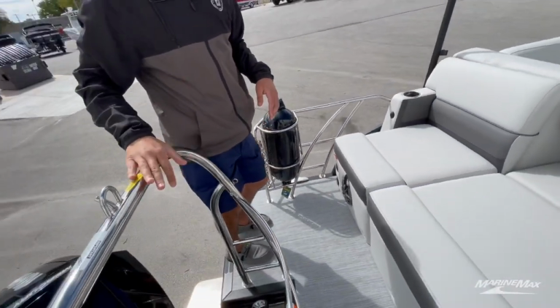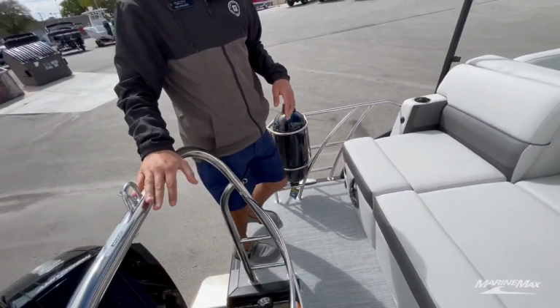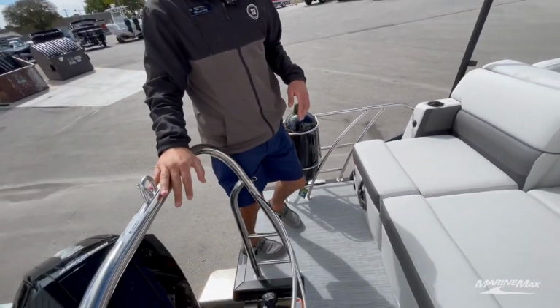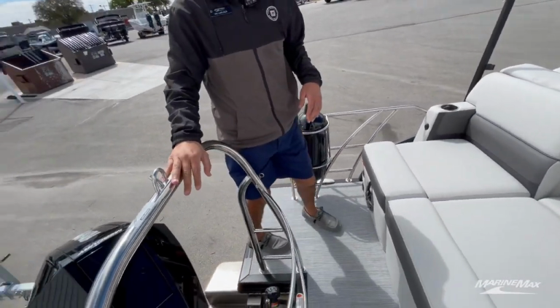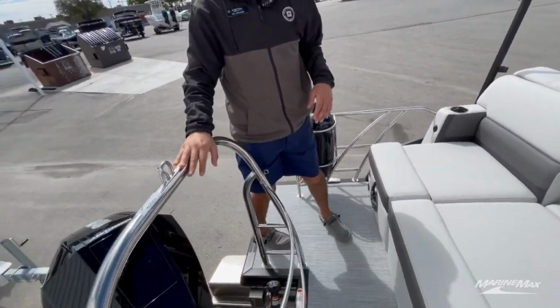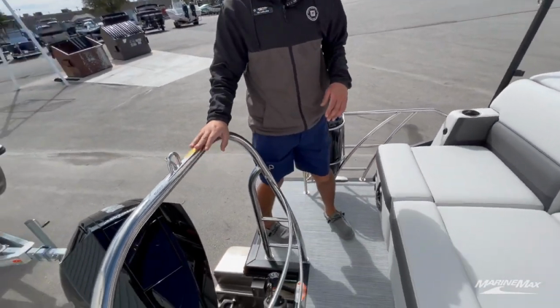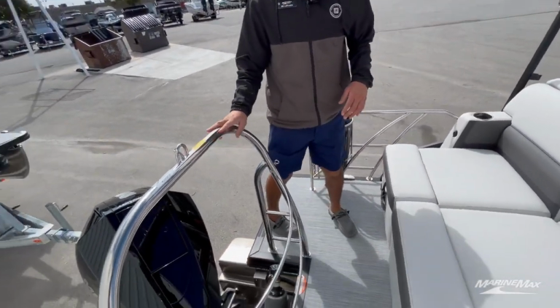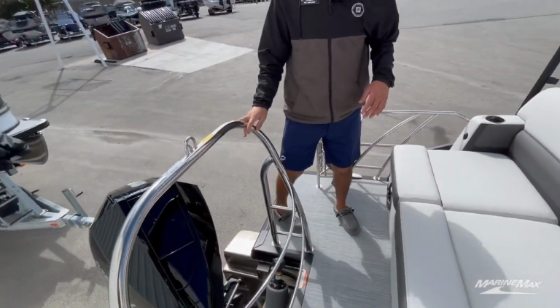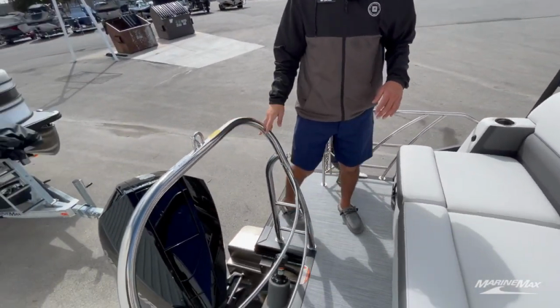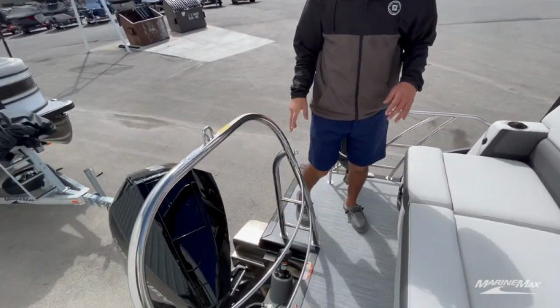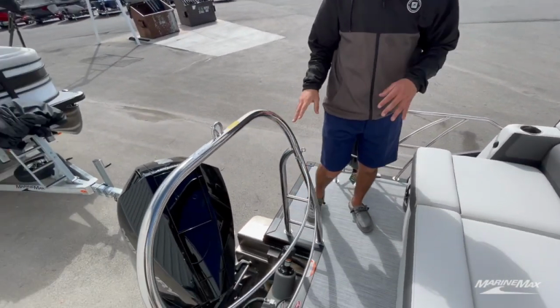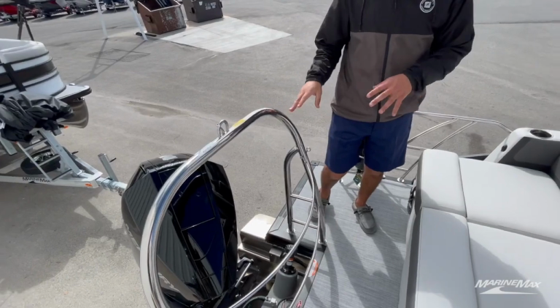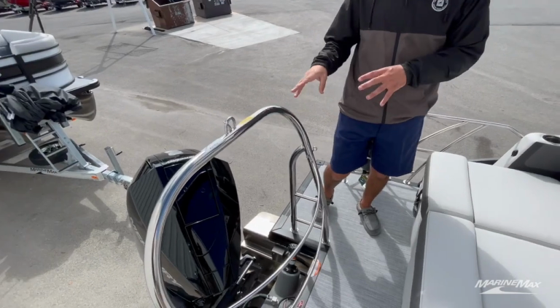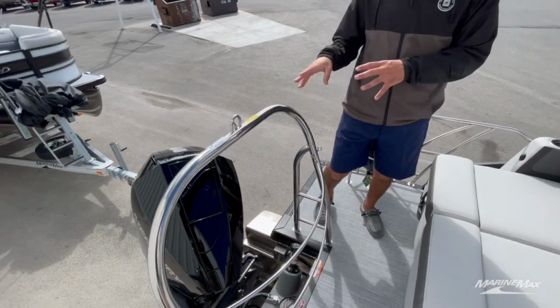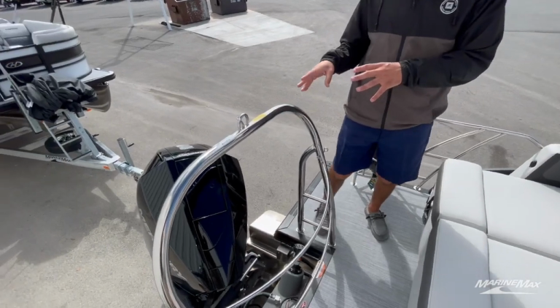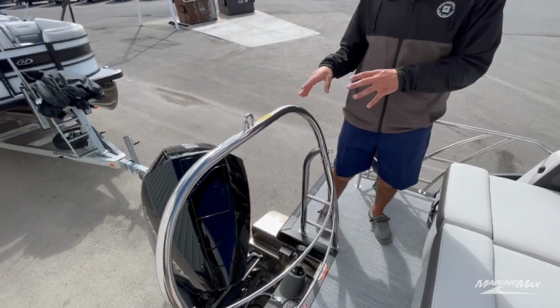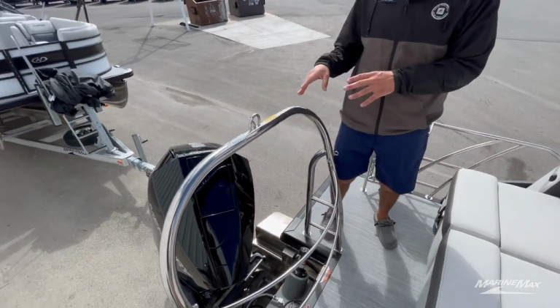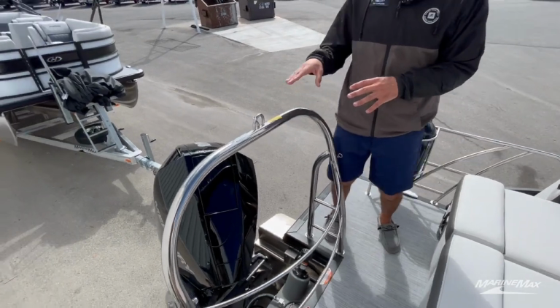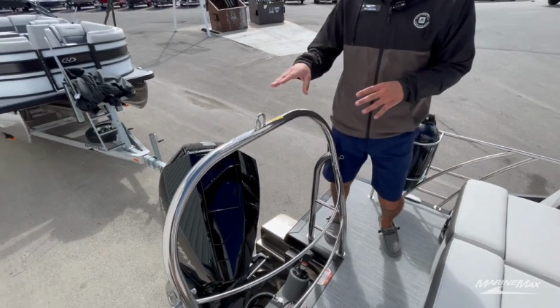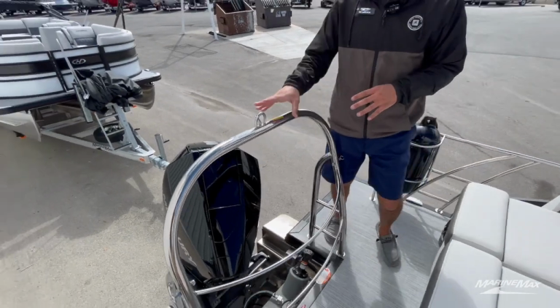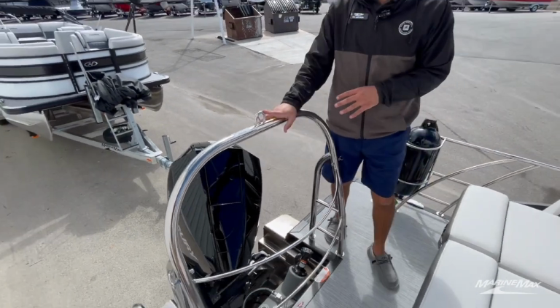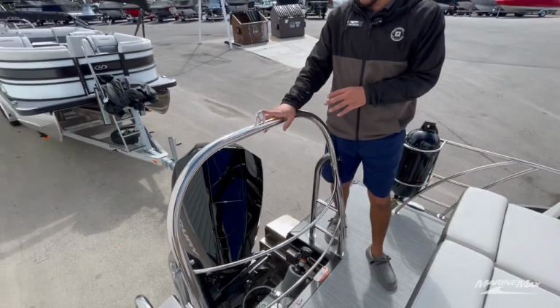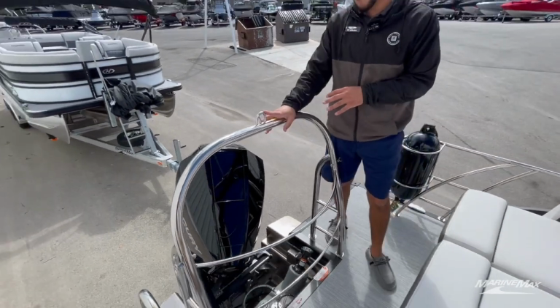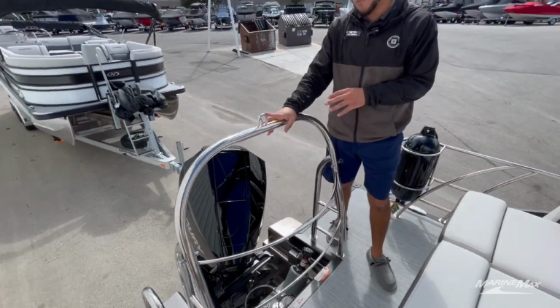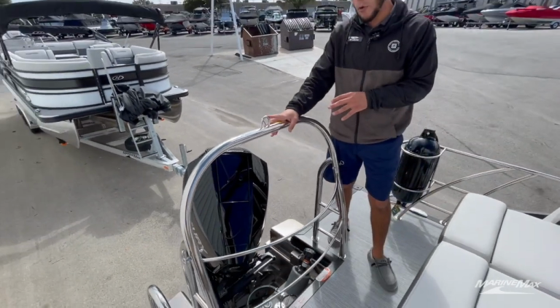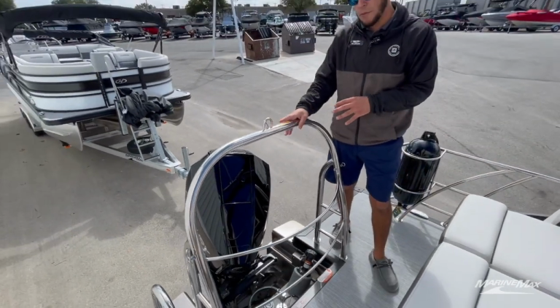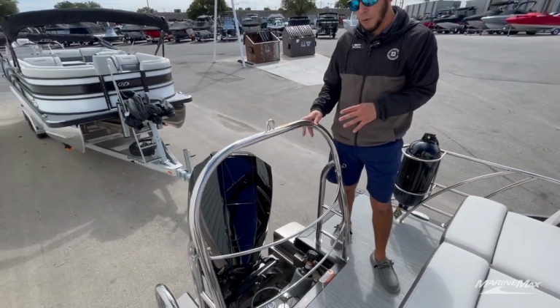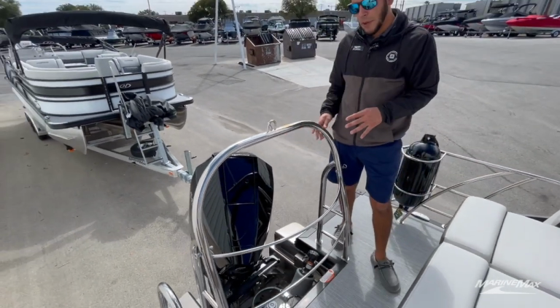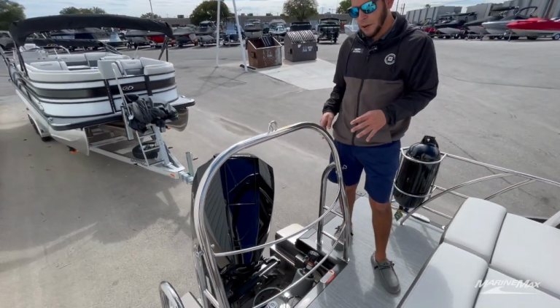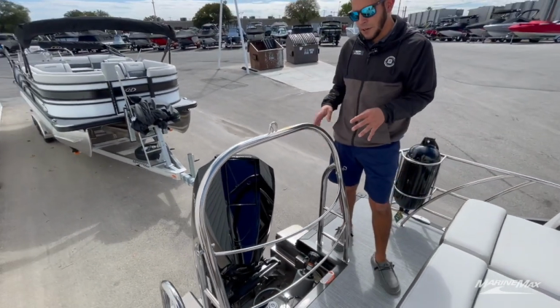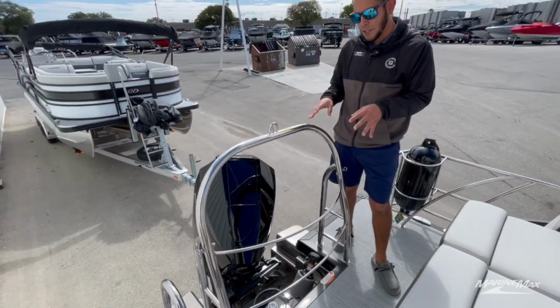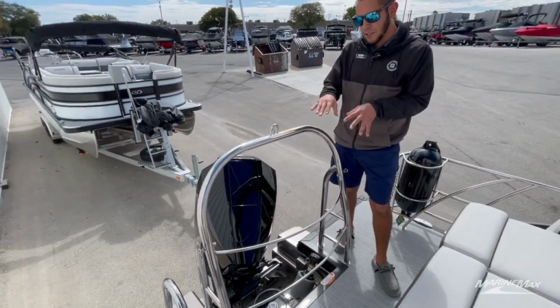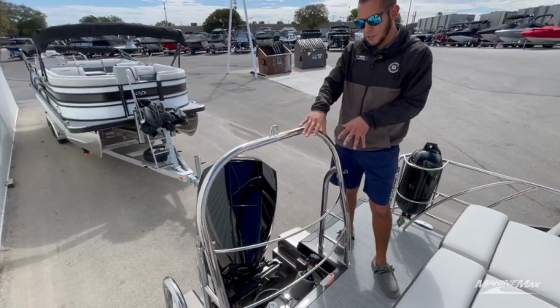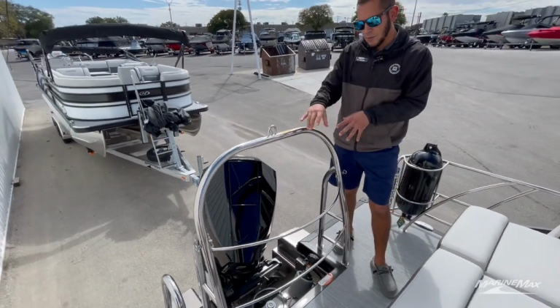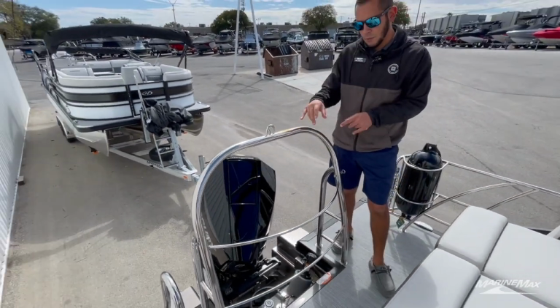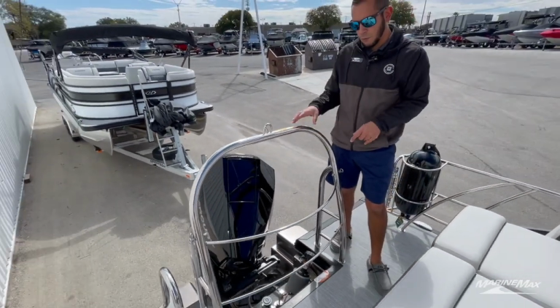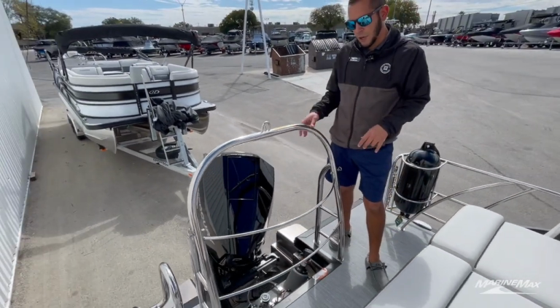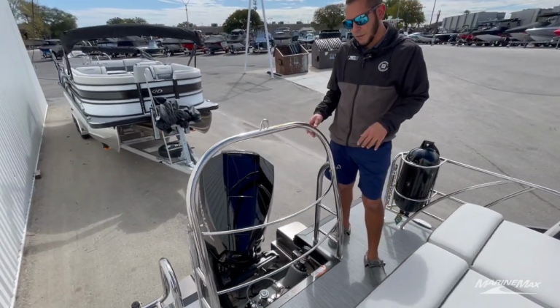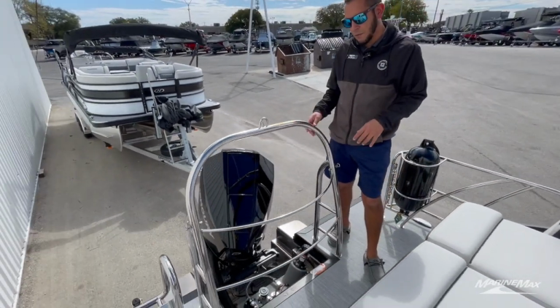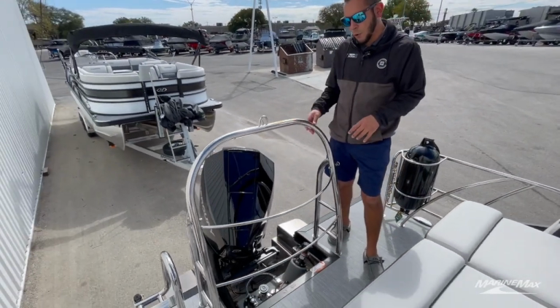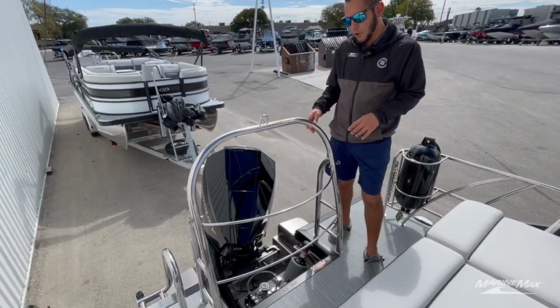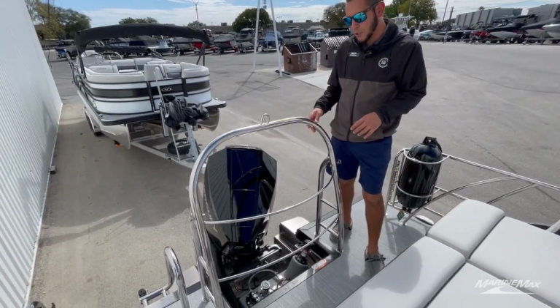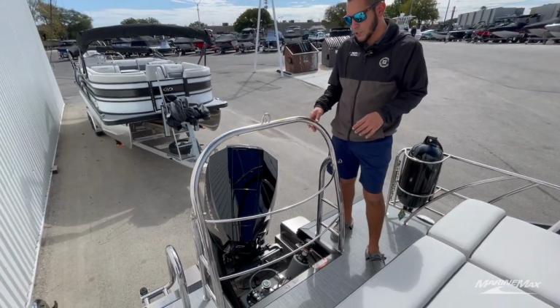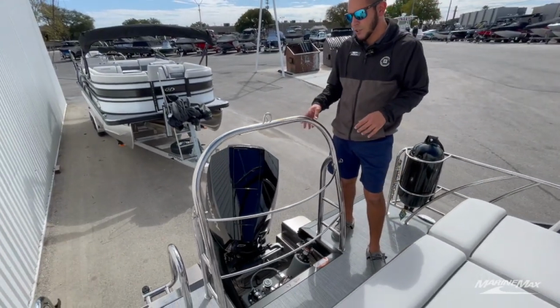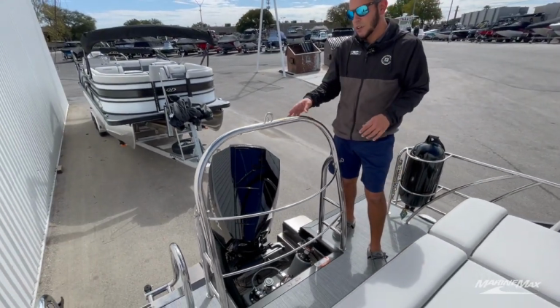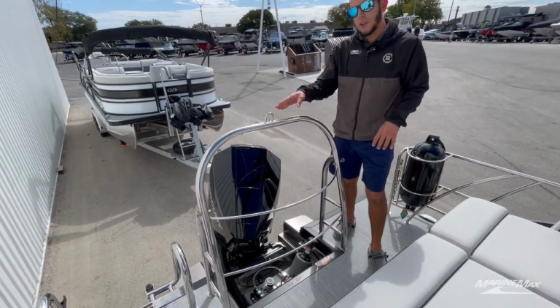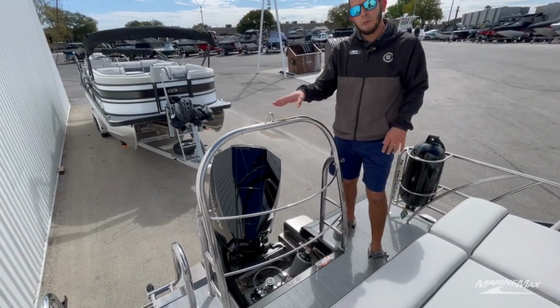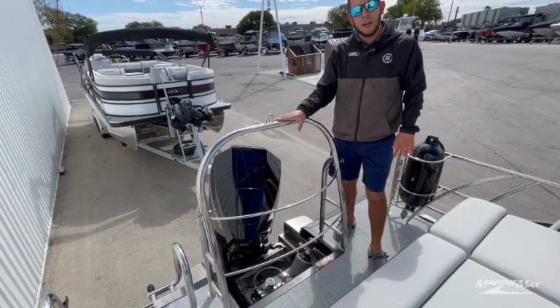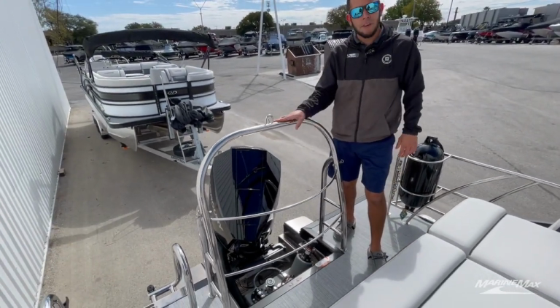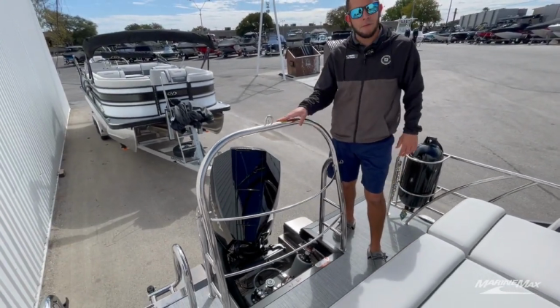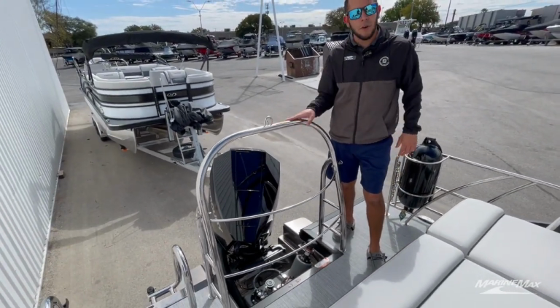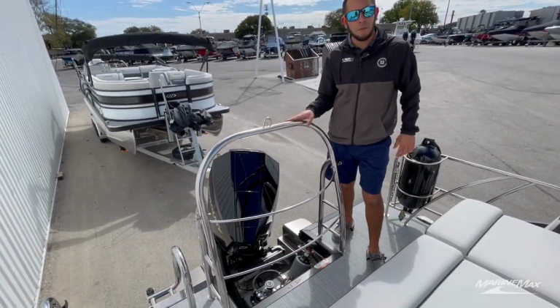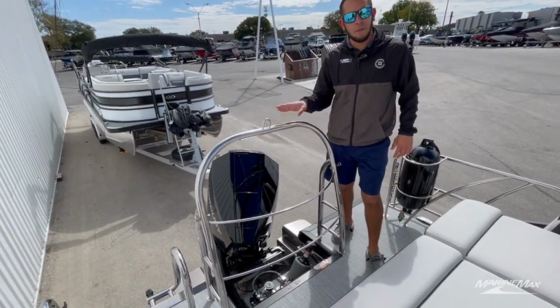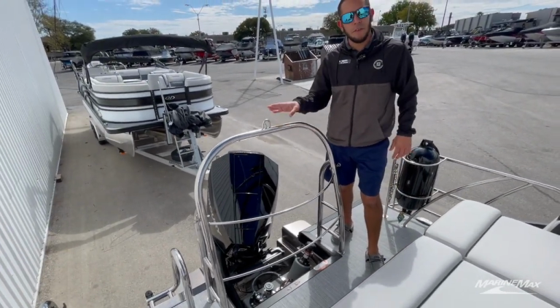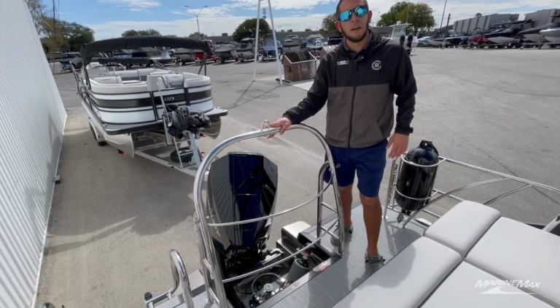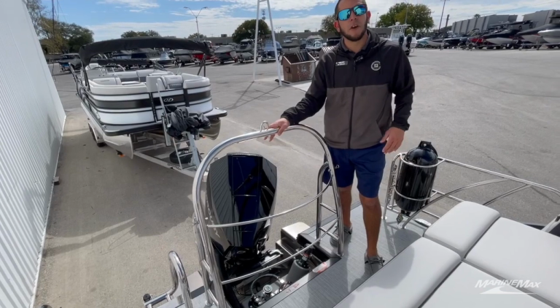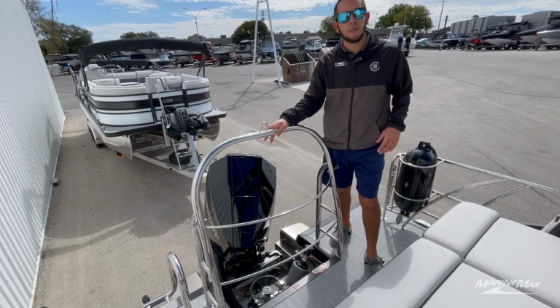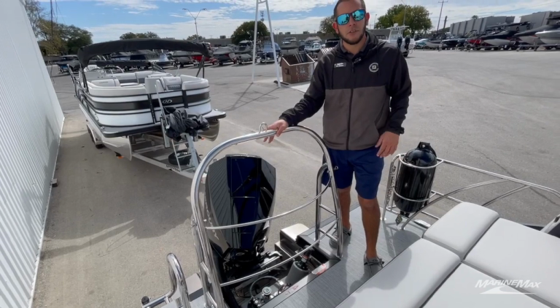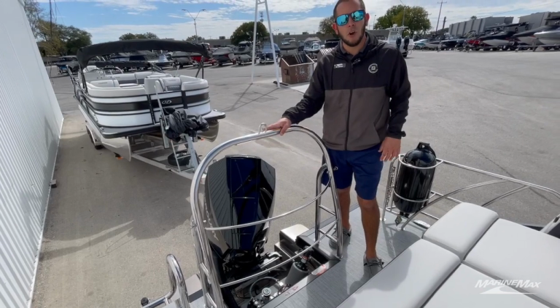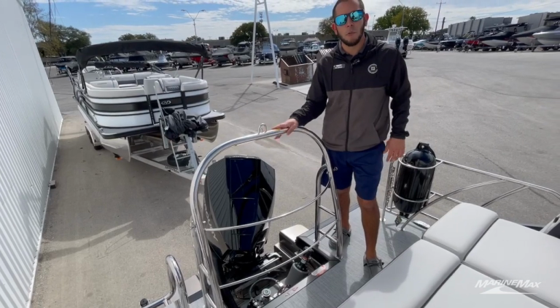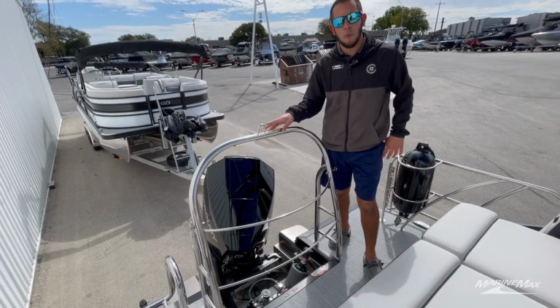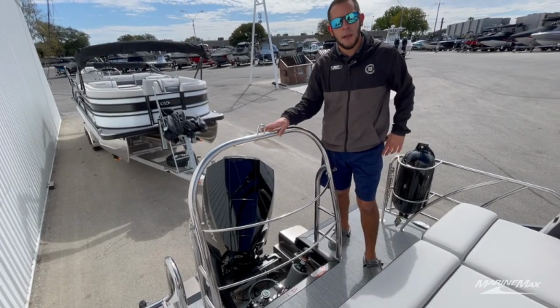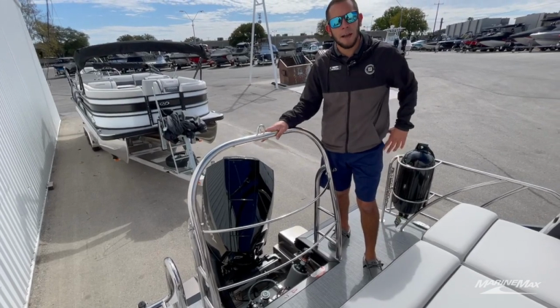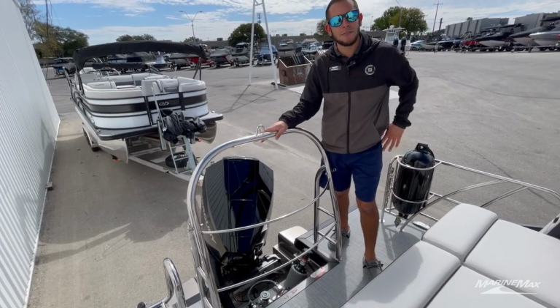It is equipped with the tow point from Harris — reinforced, rated for up to 500 towable pounds.